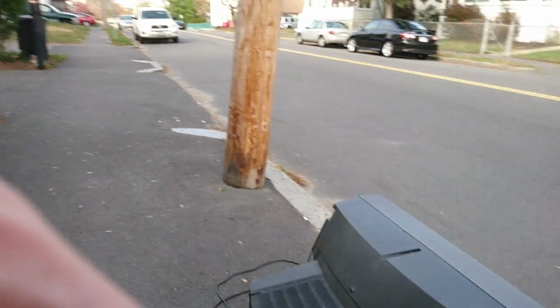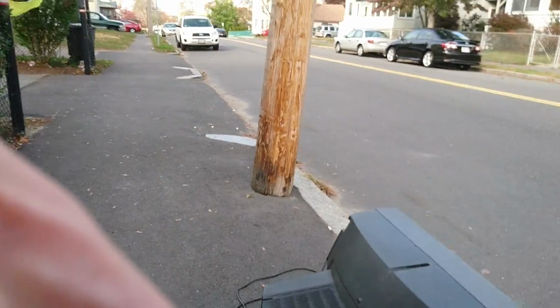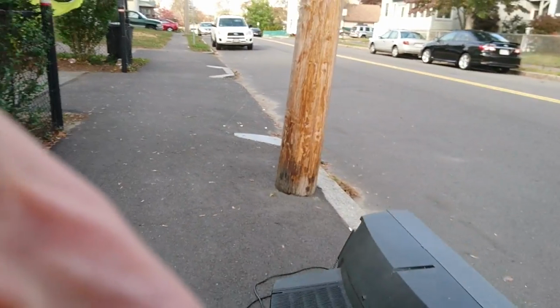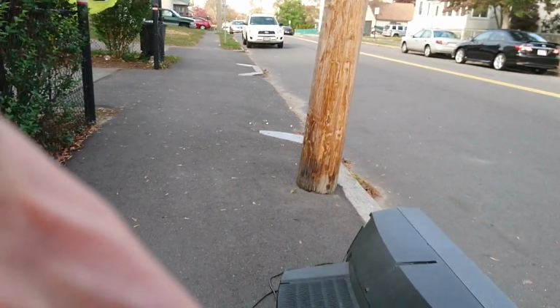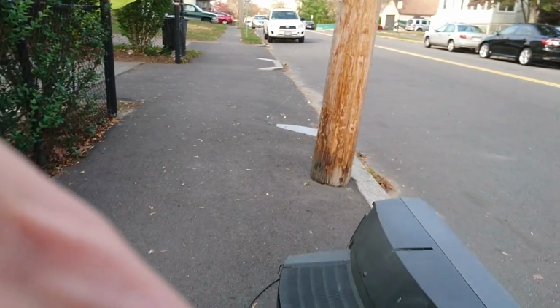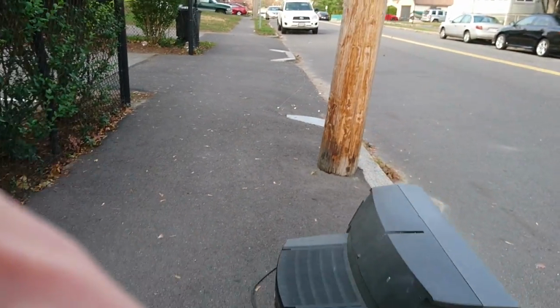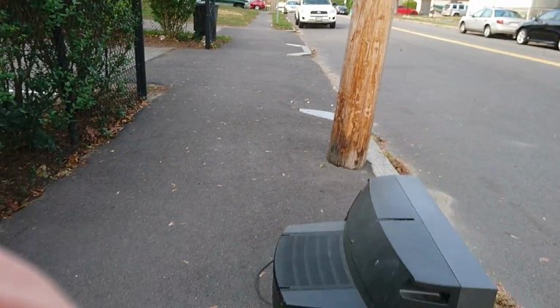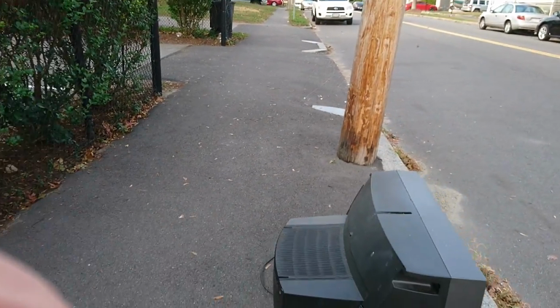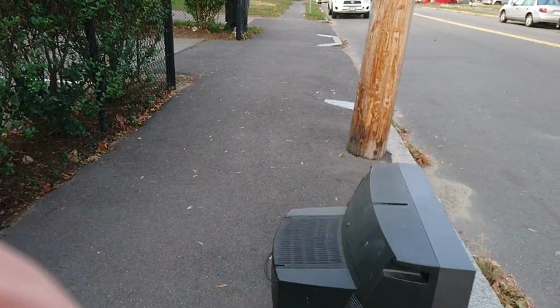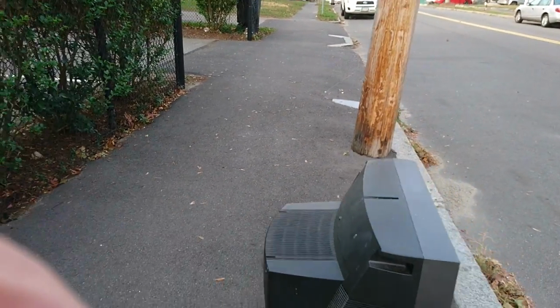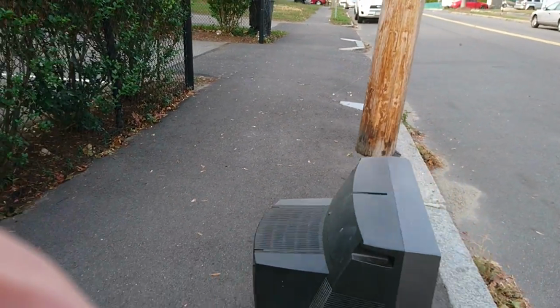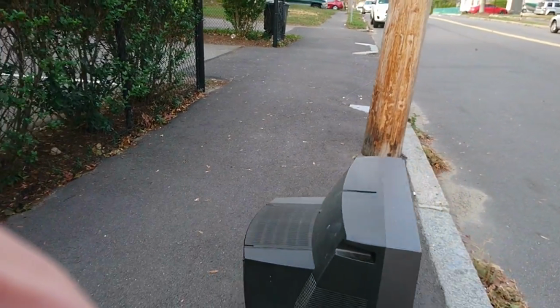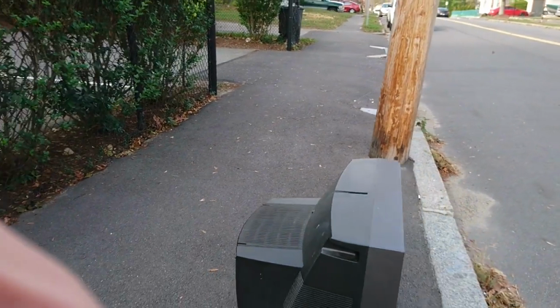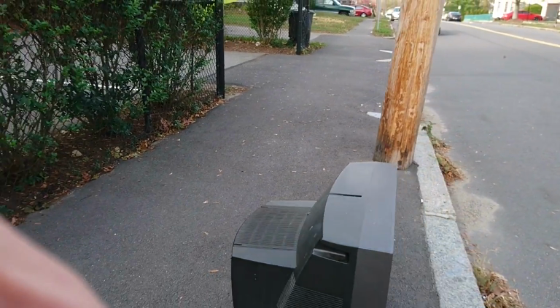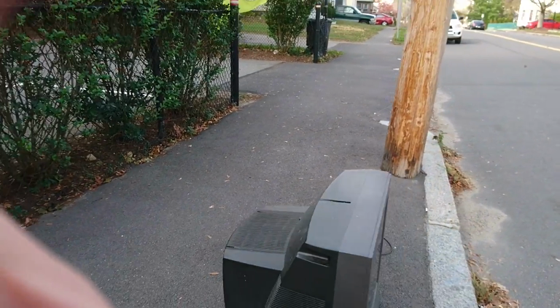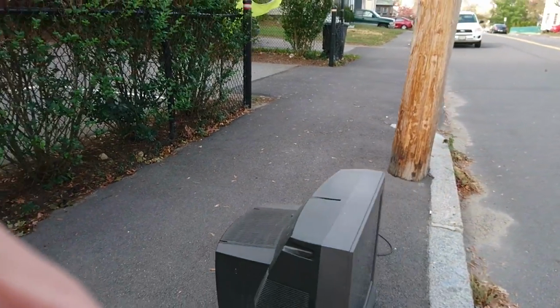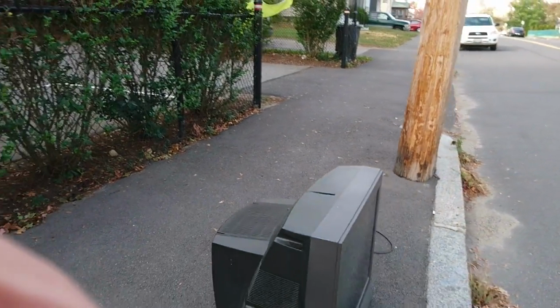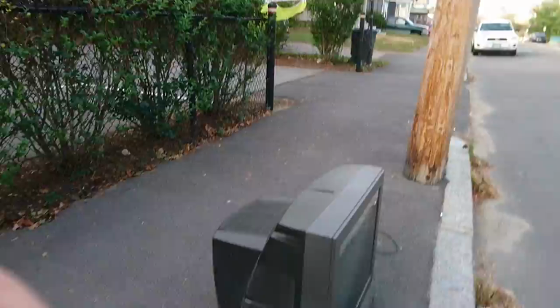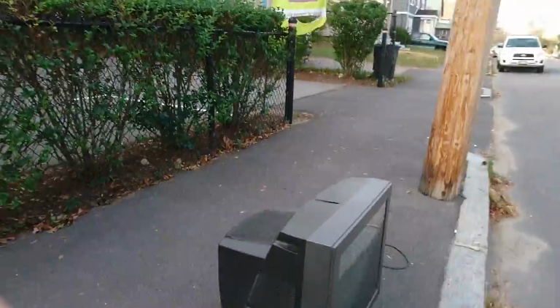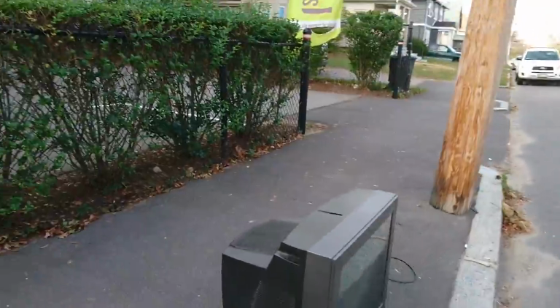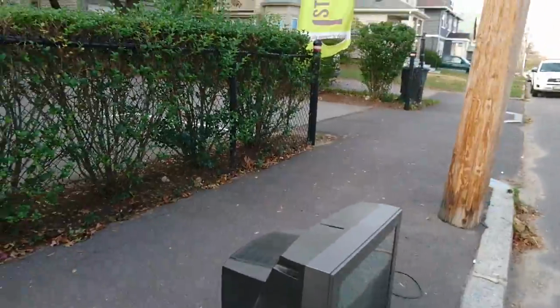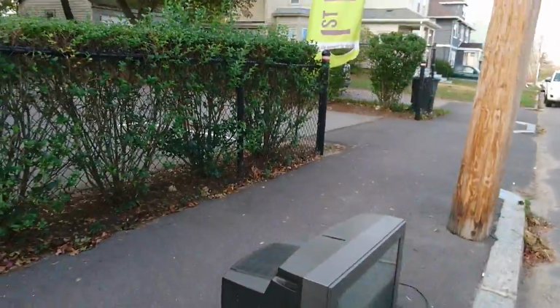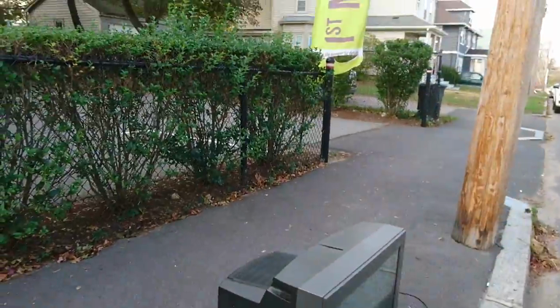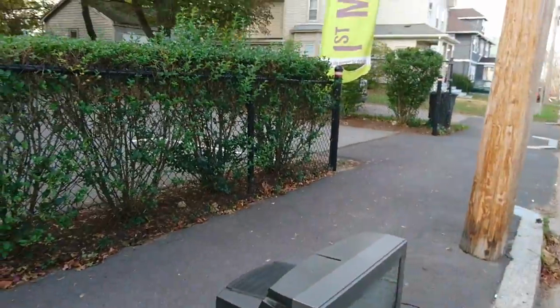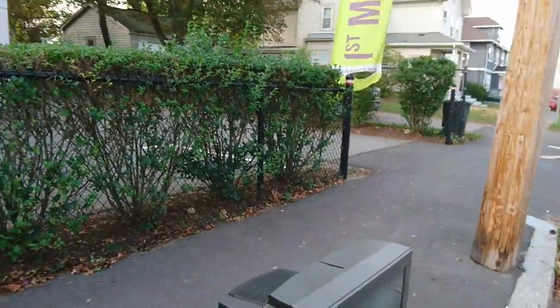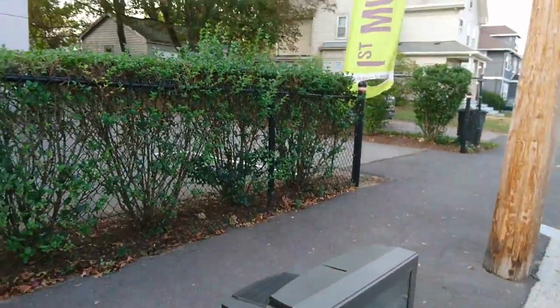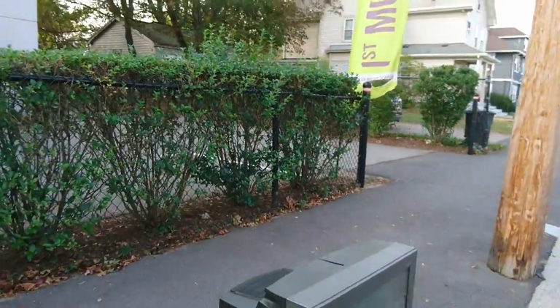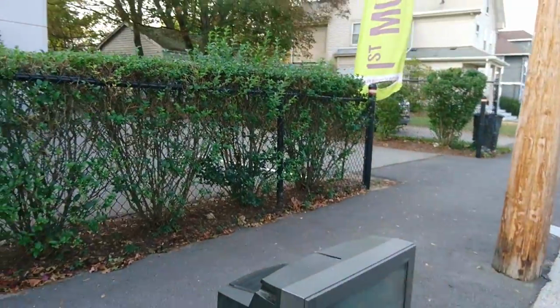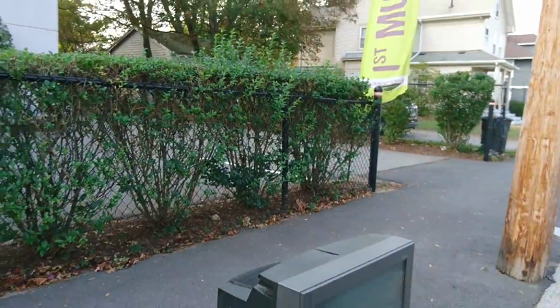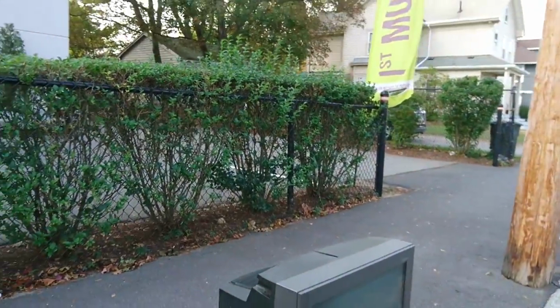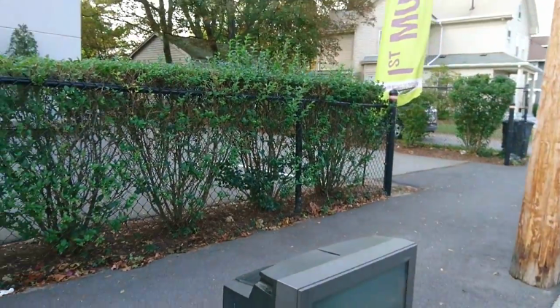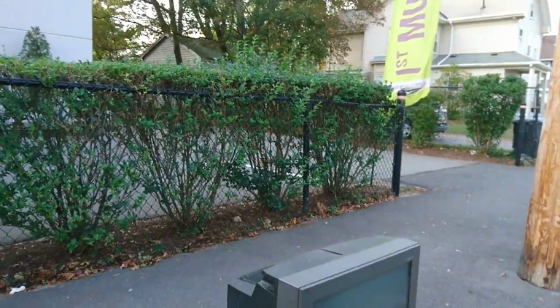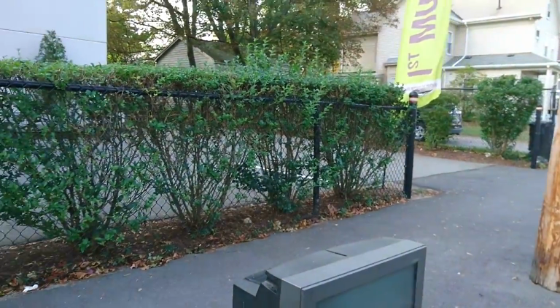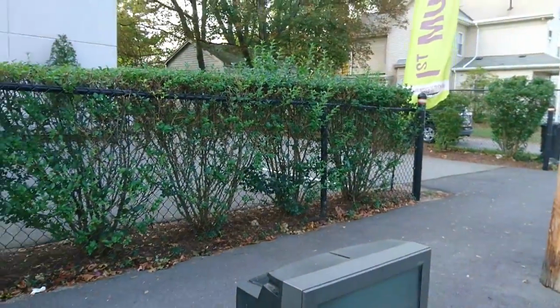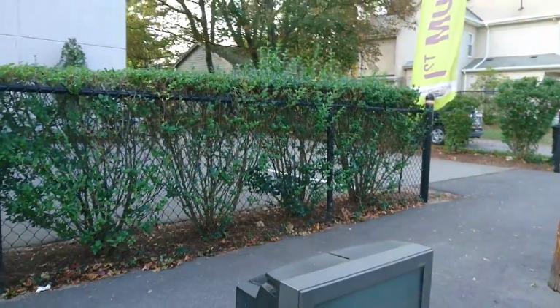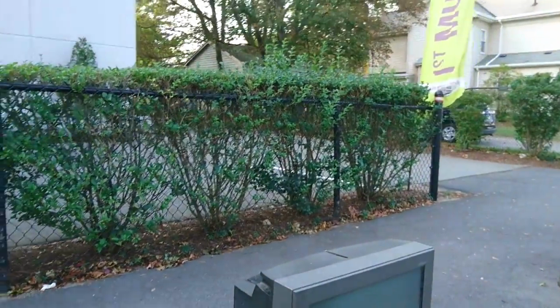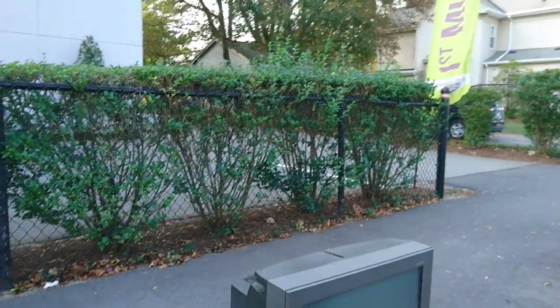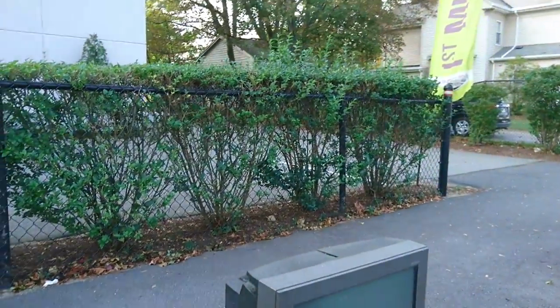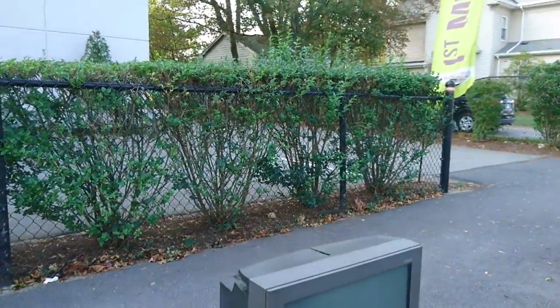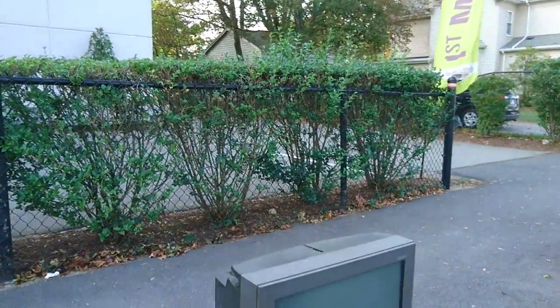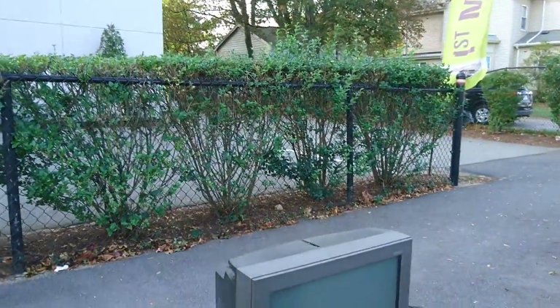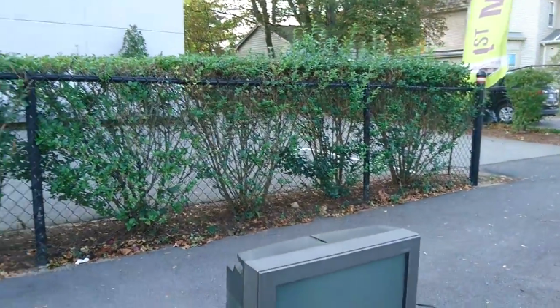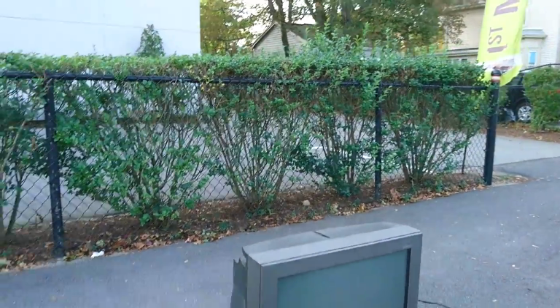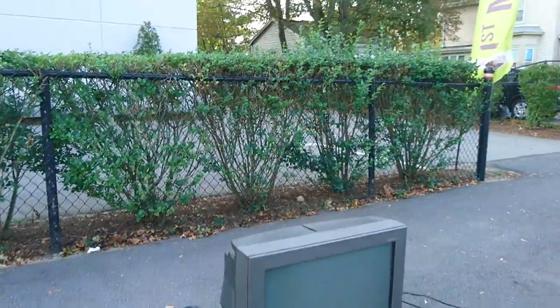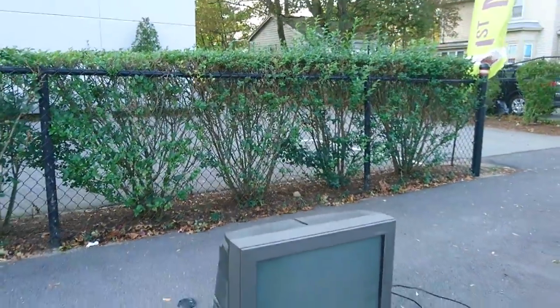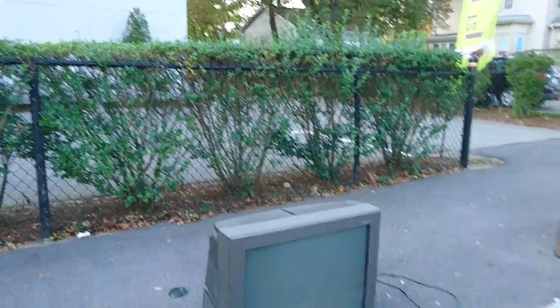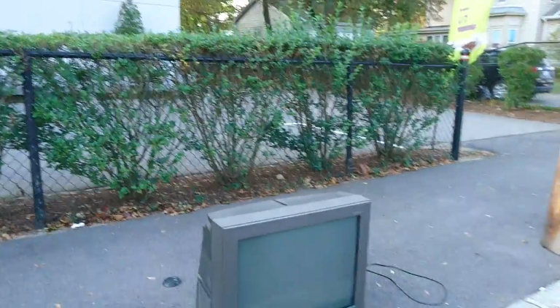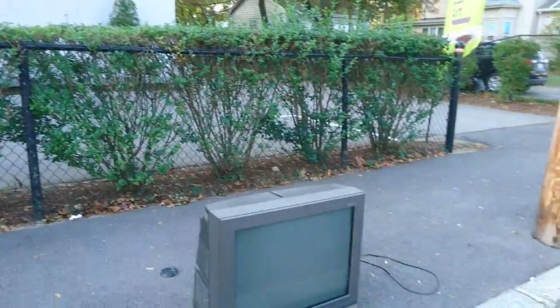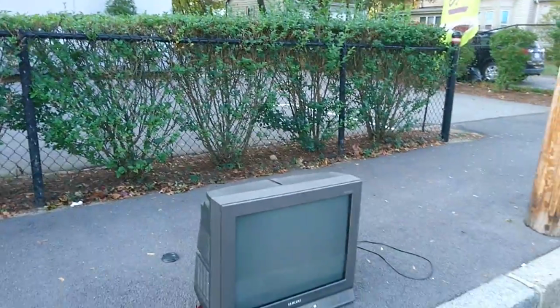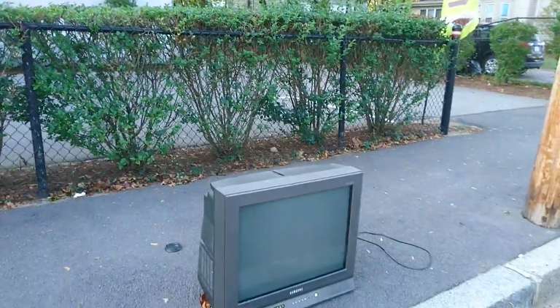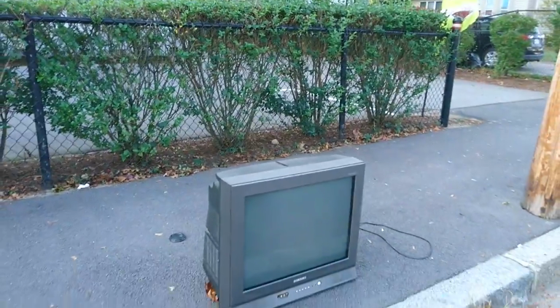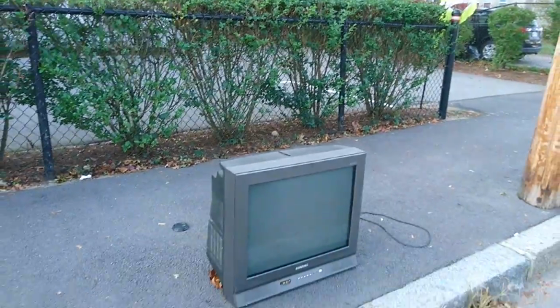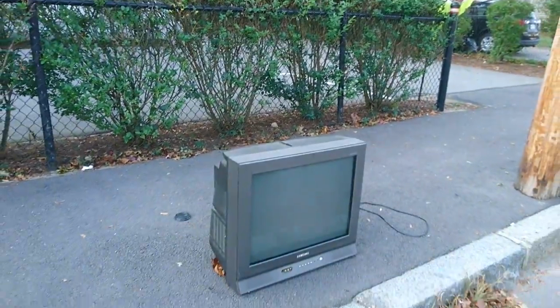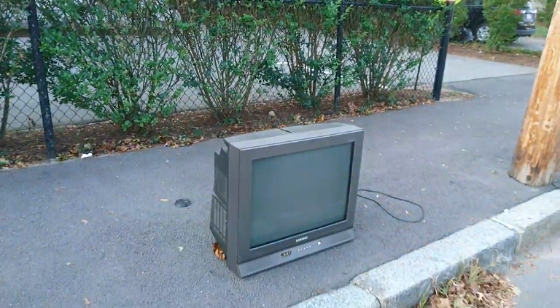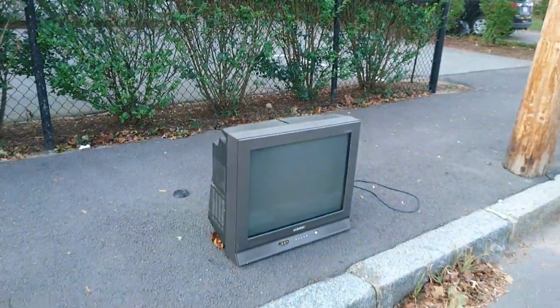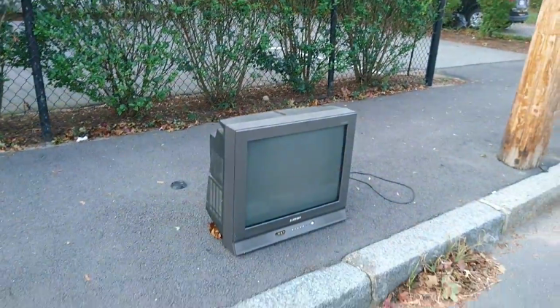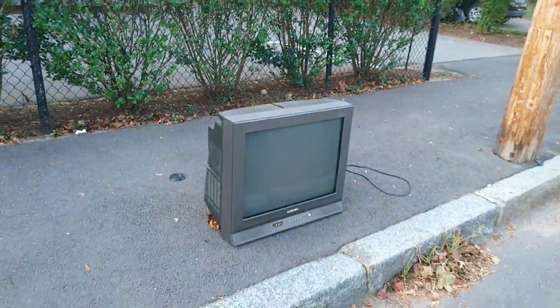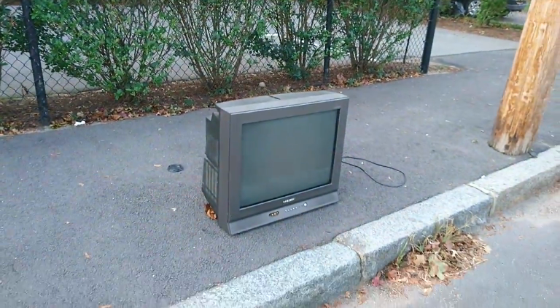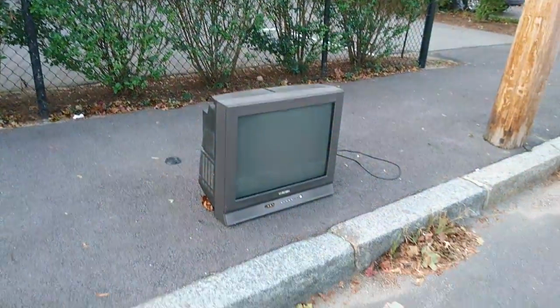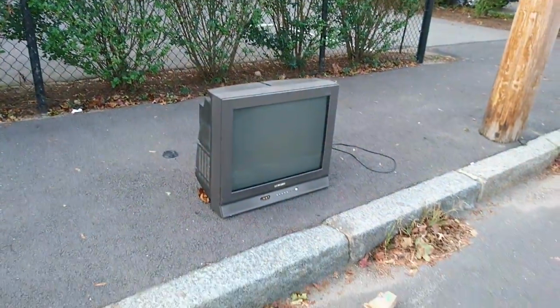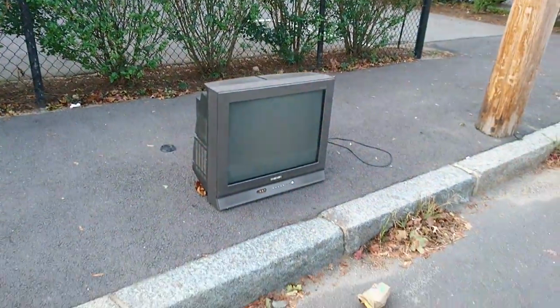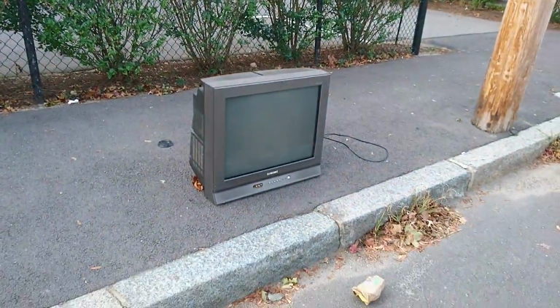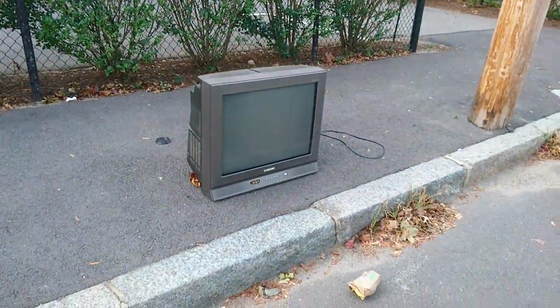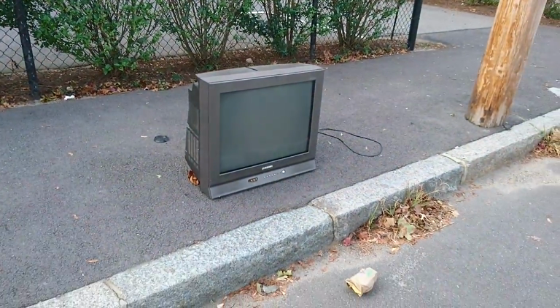I think this is the first older Samsung TV I've seen.